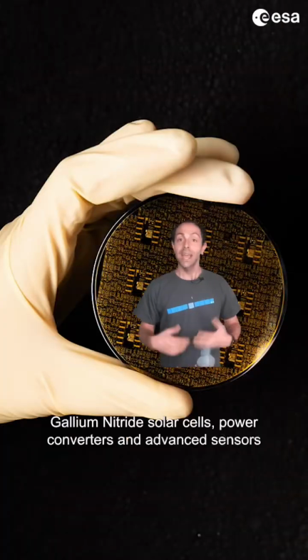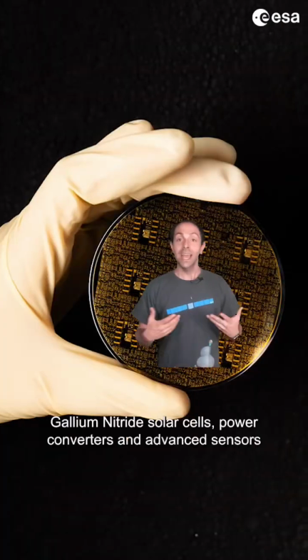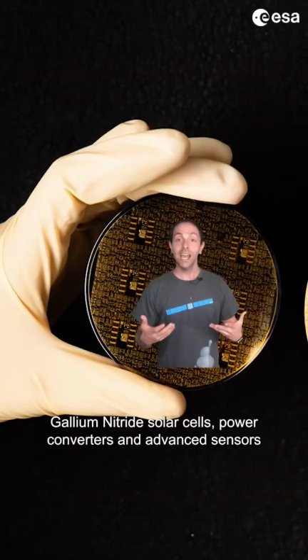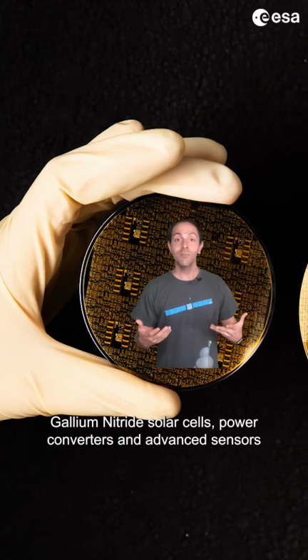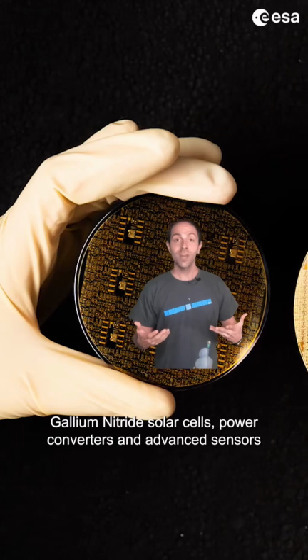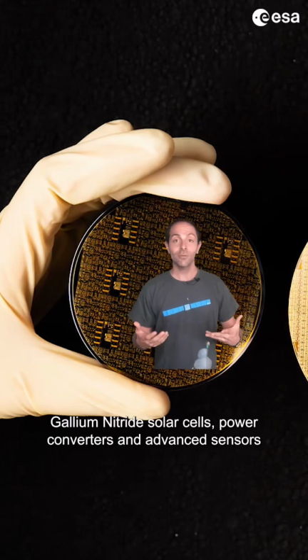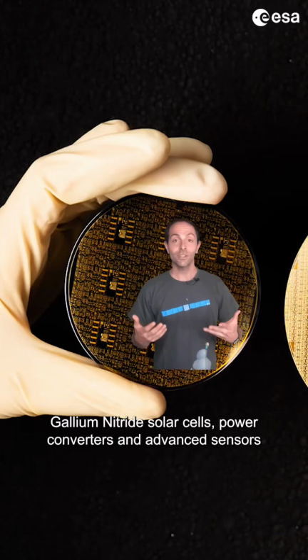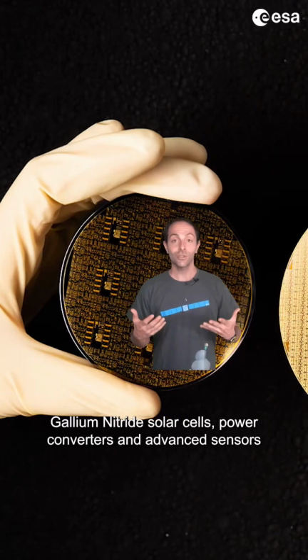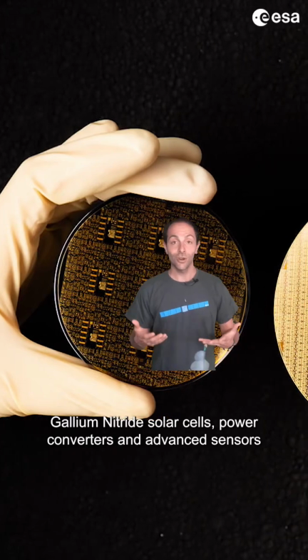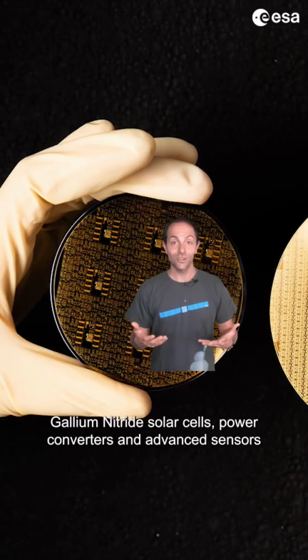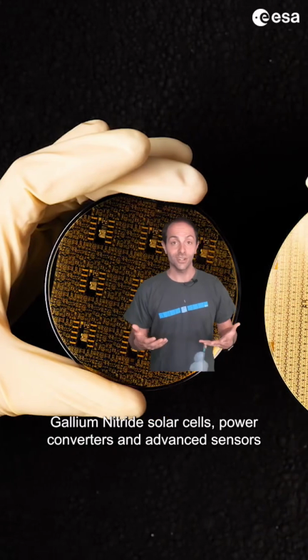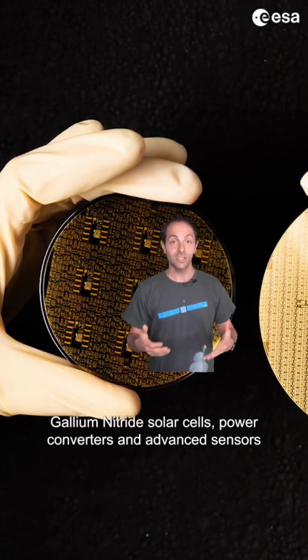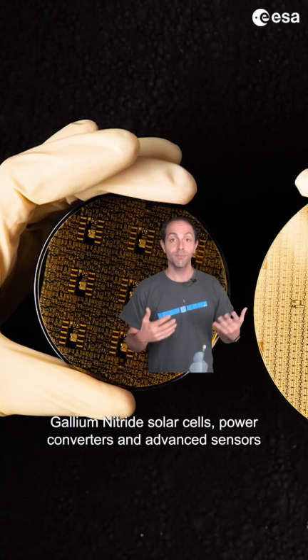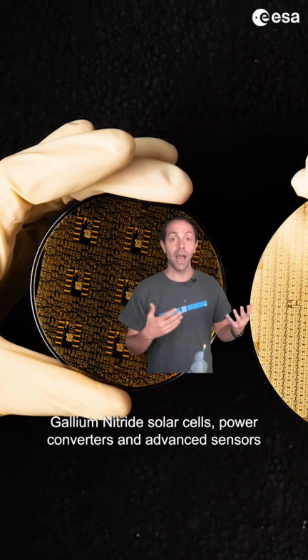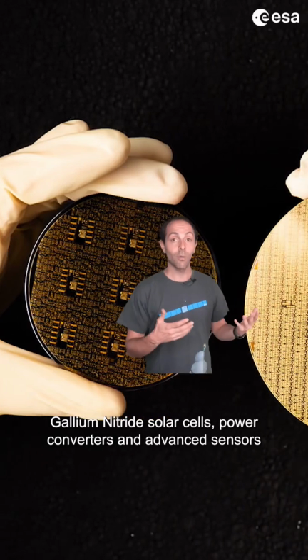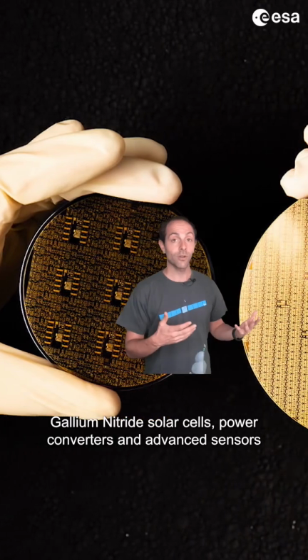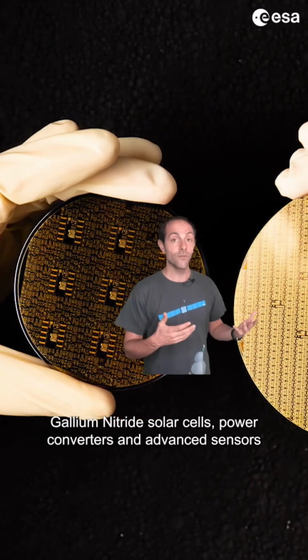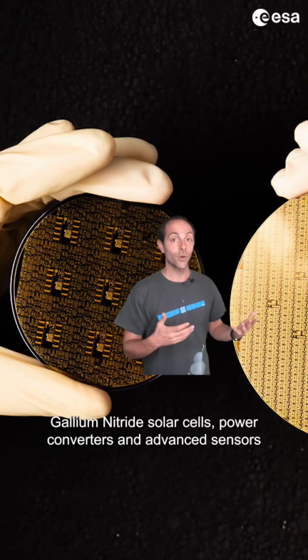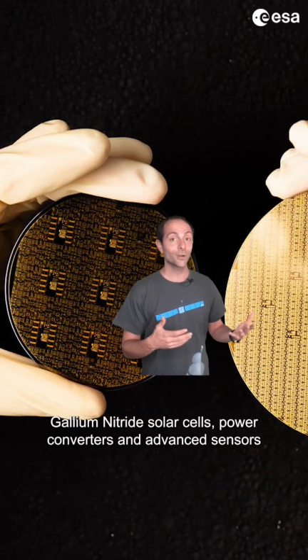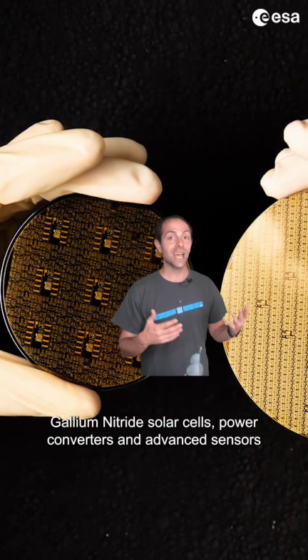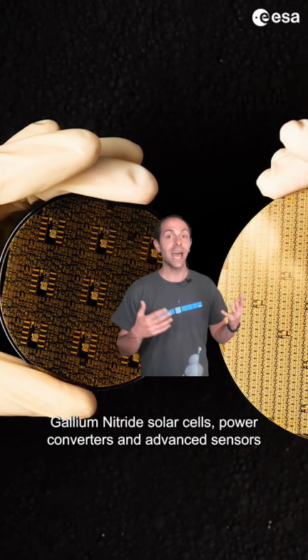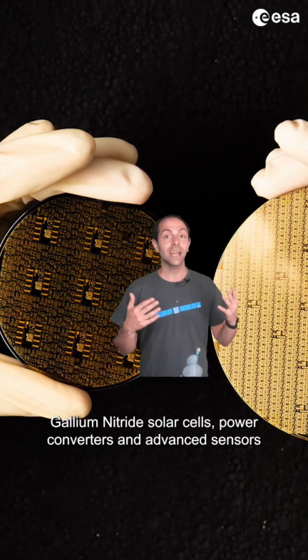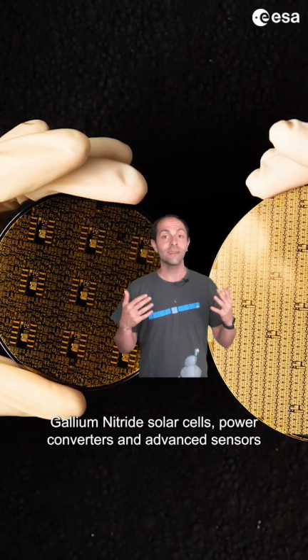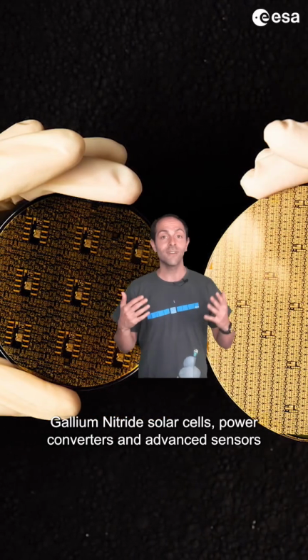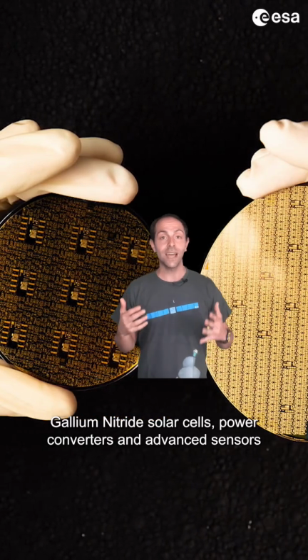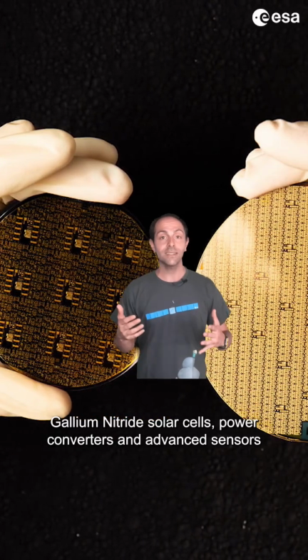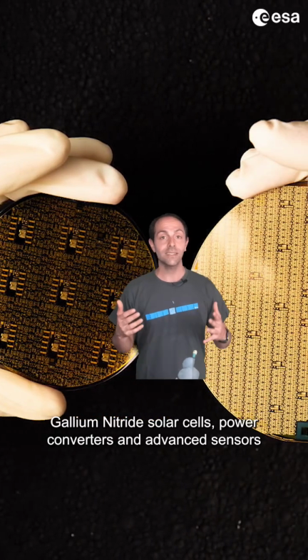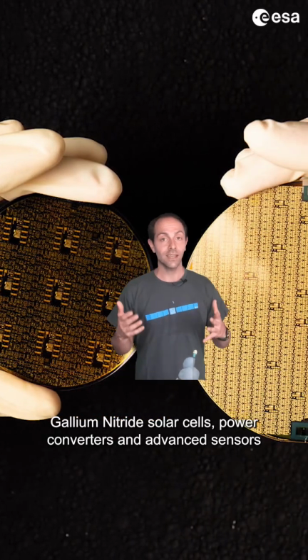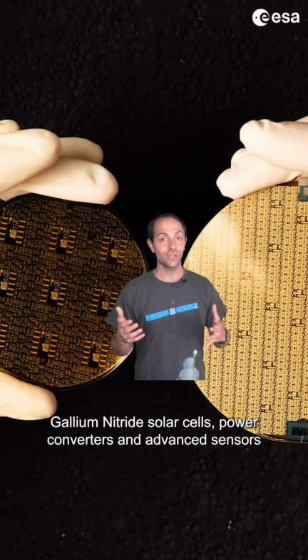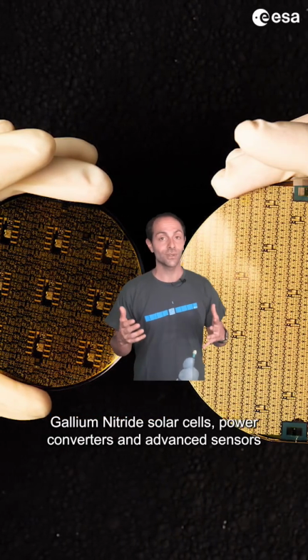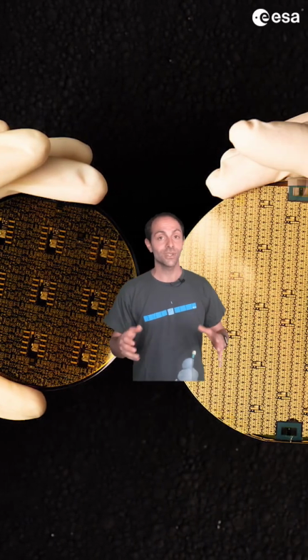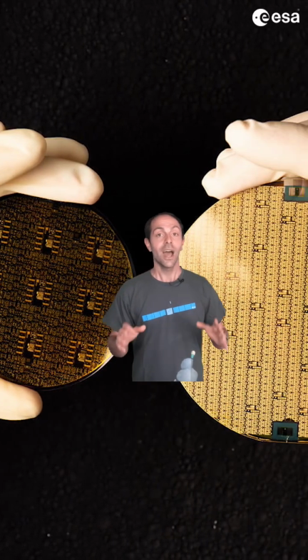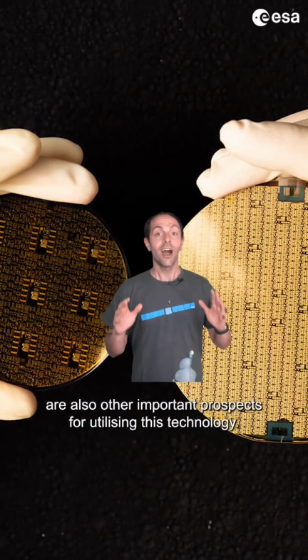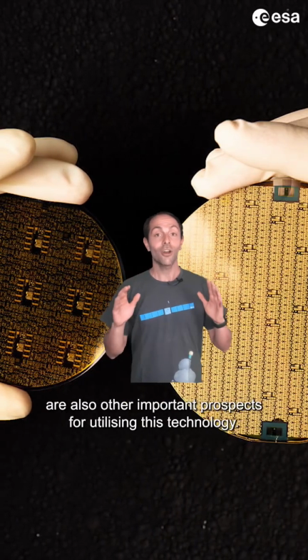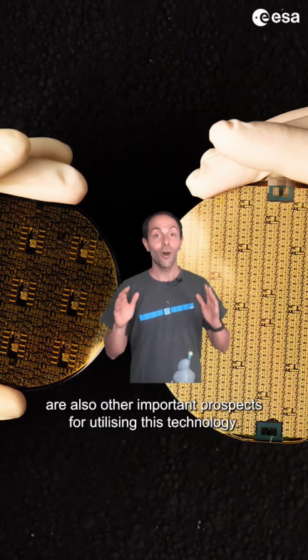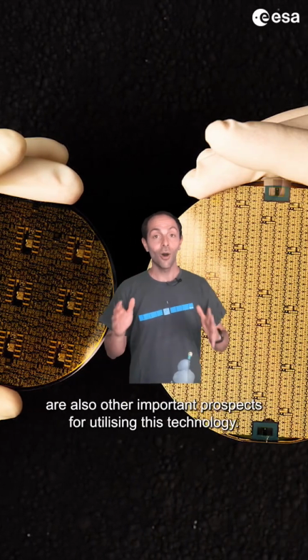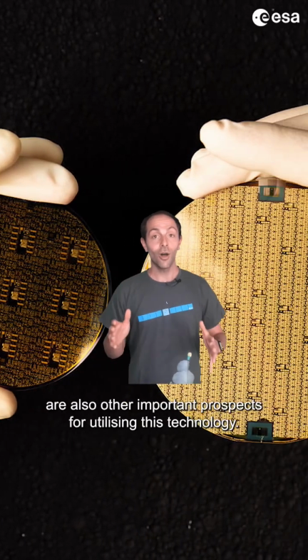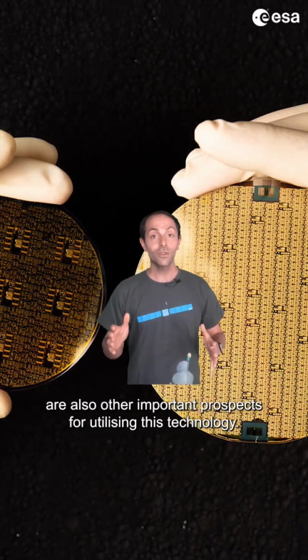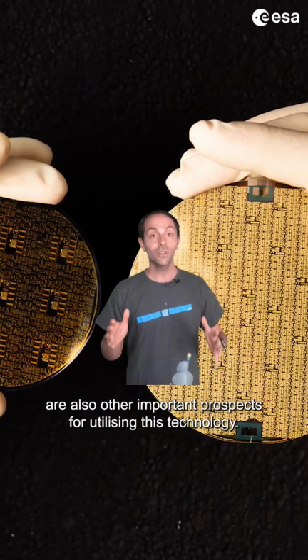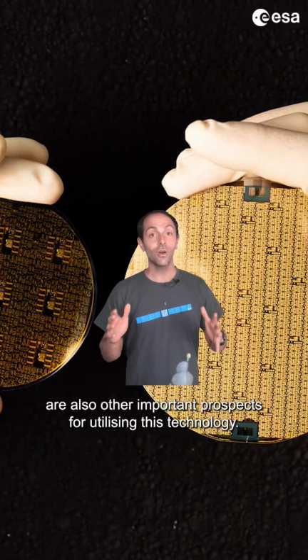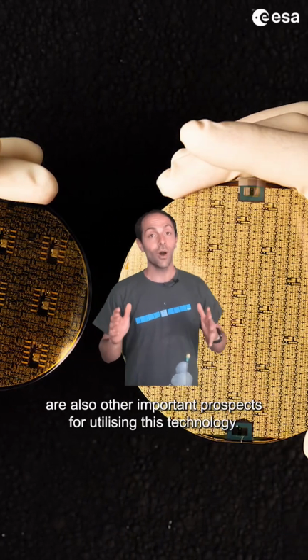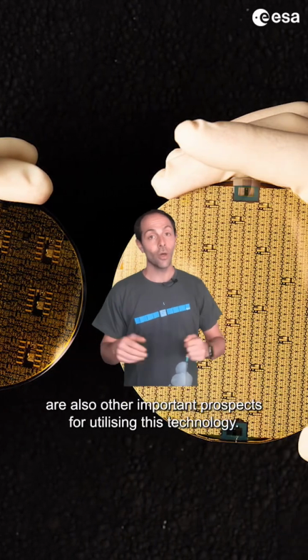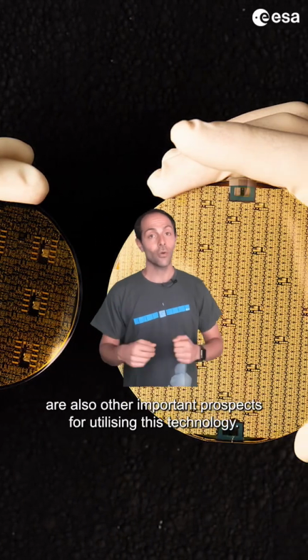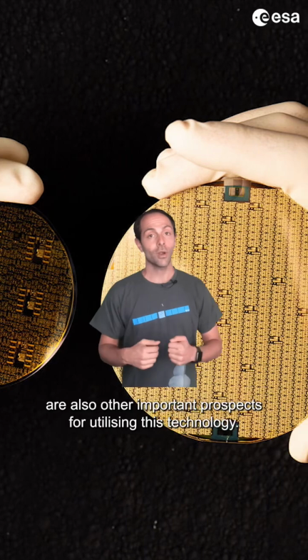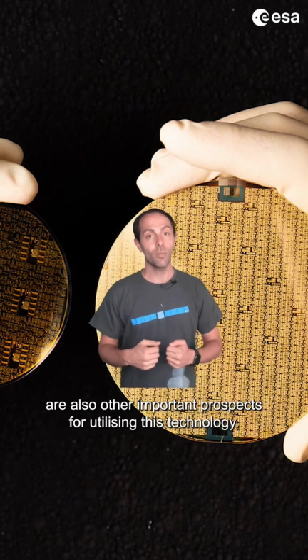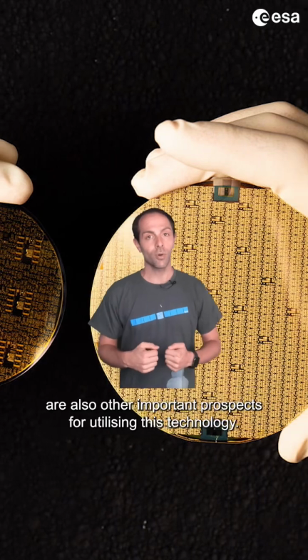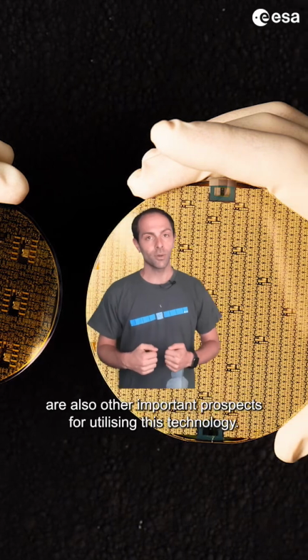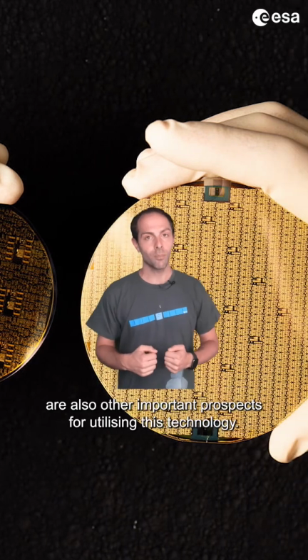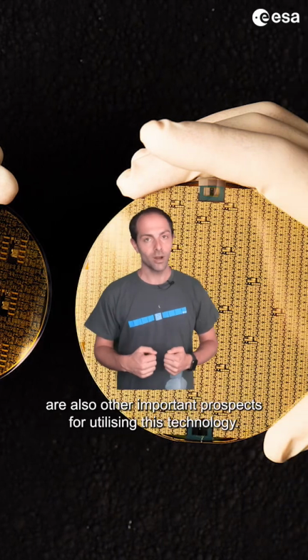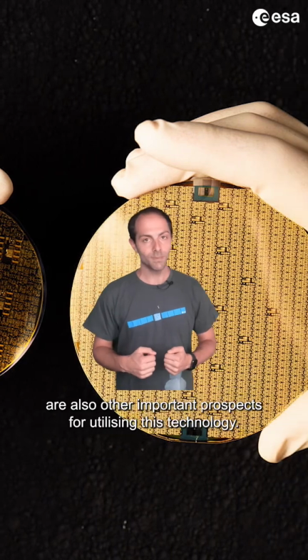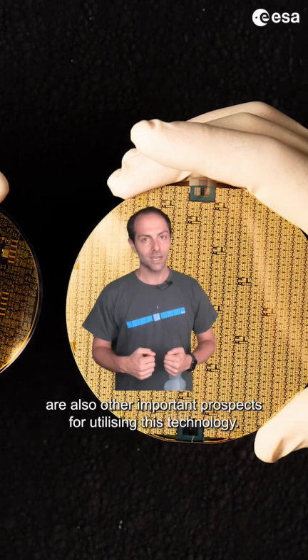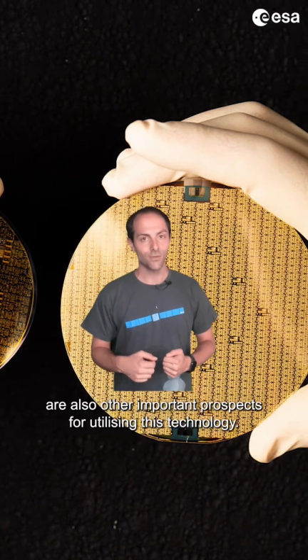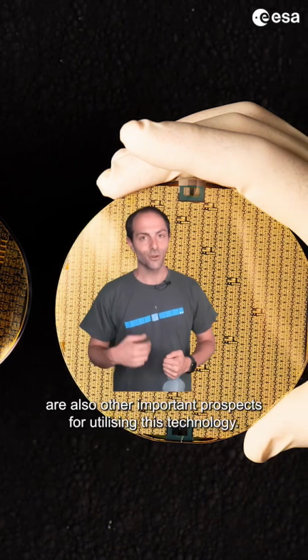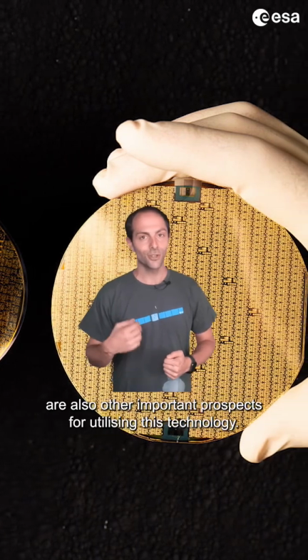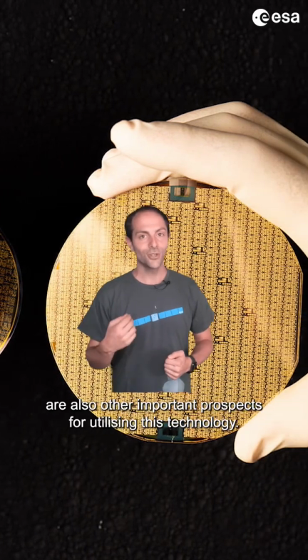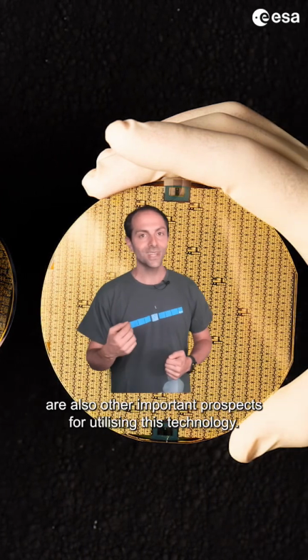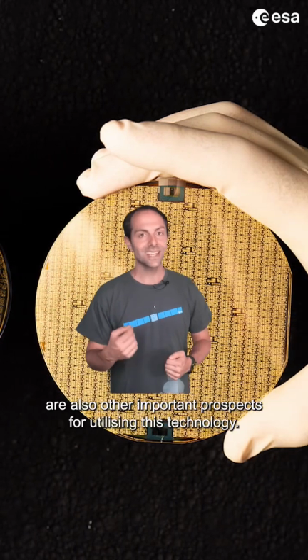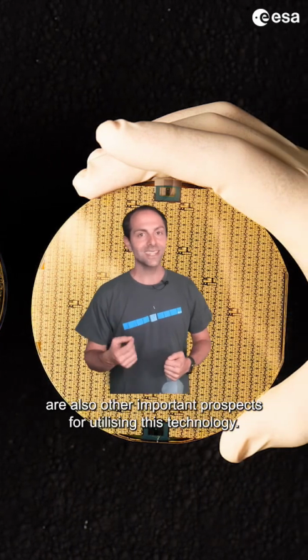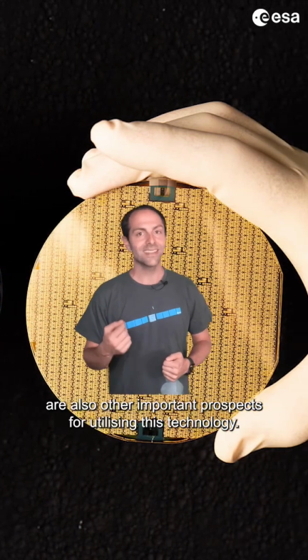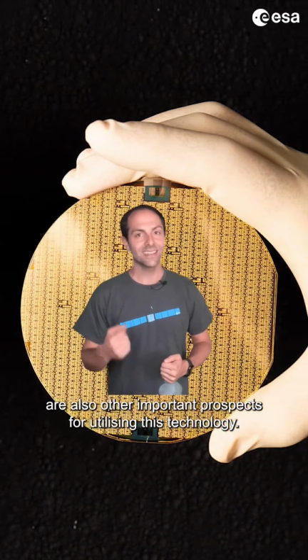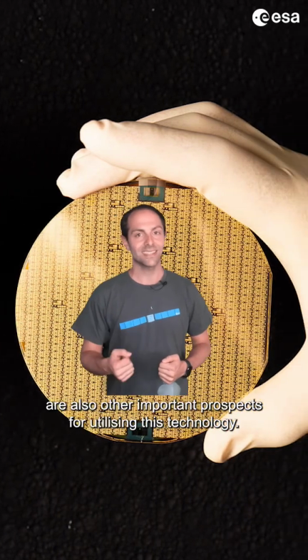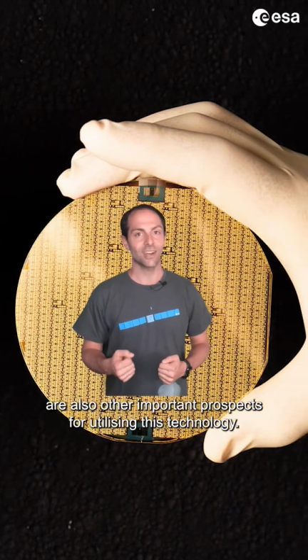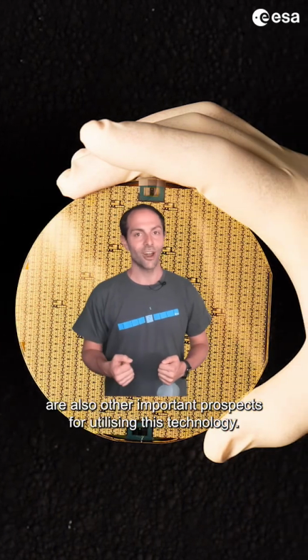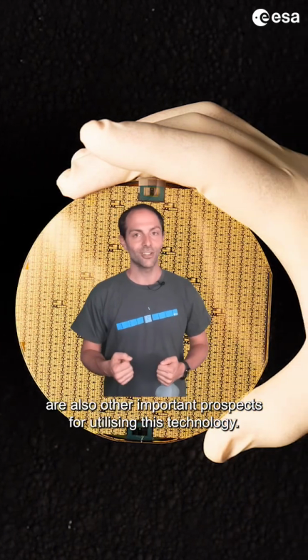Gallium nitride solar cells, power converters, and advanced sensors are also other important prospects for utilizing this technology.